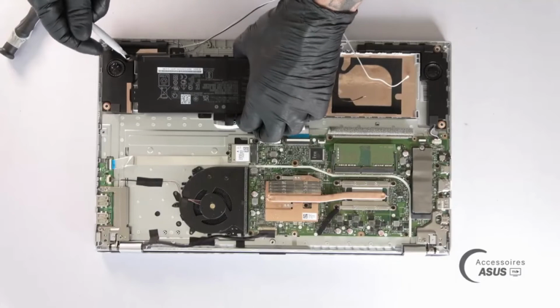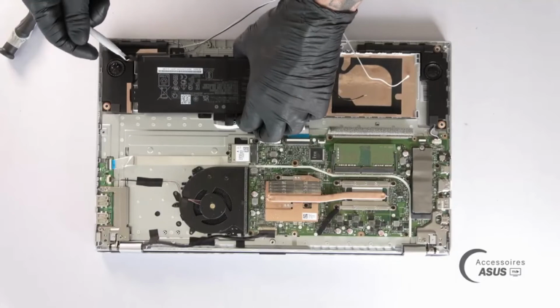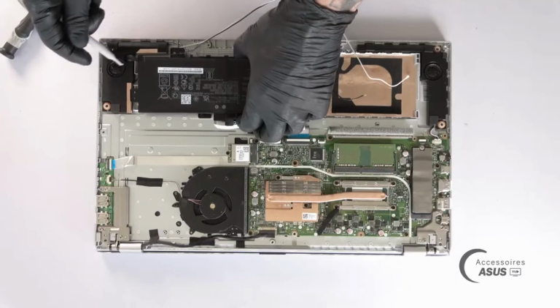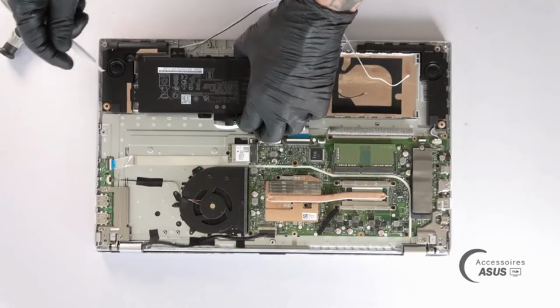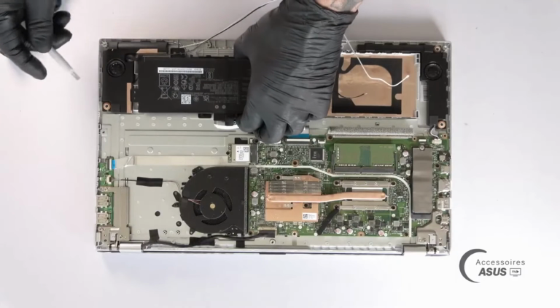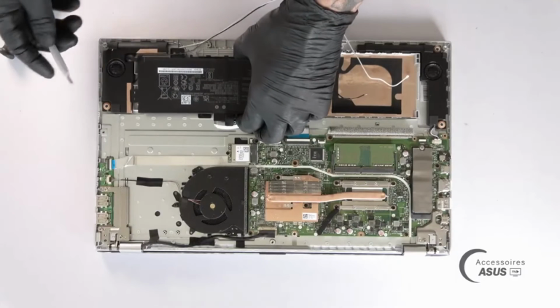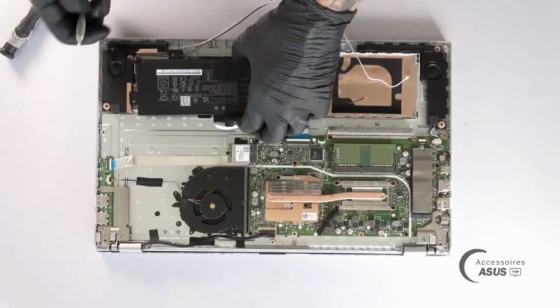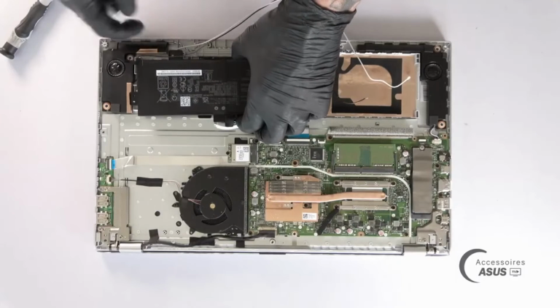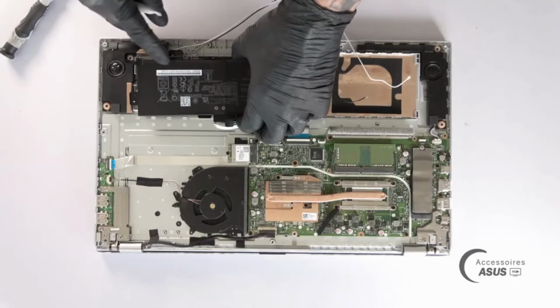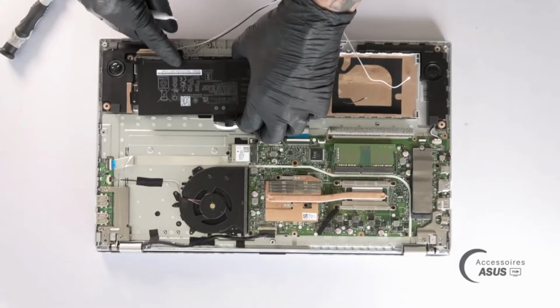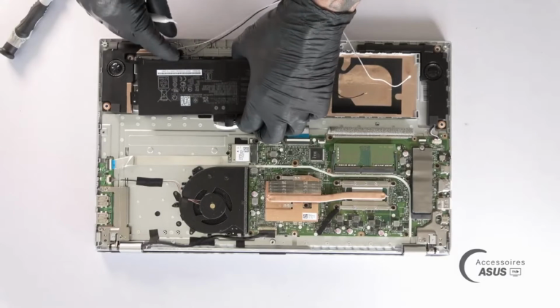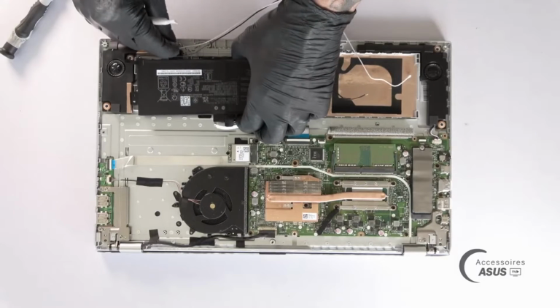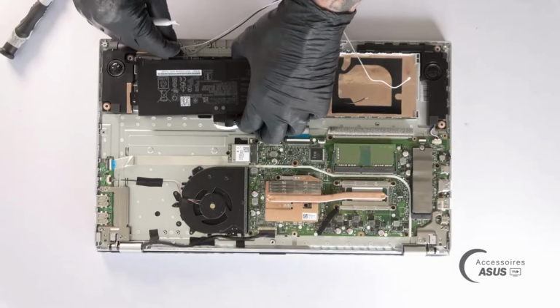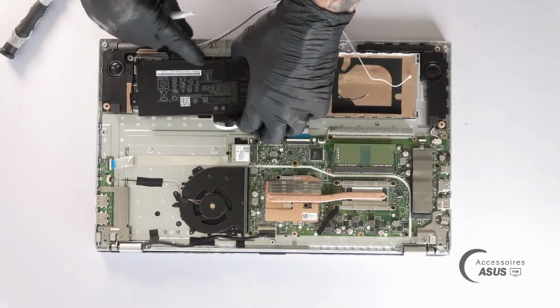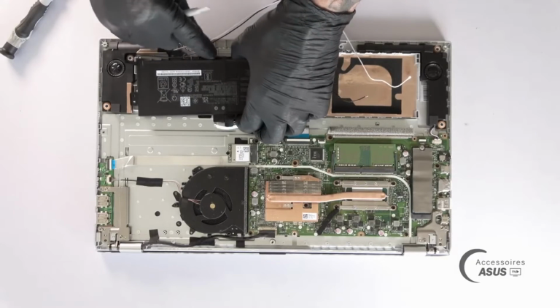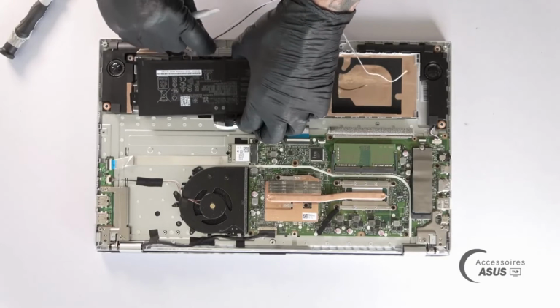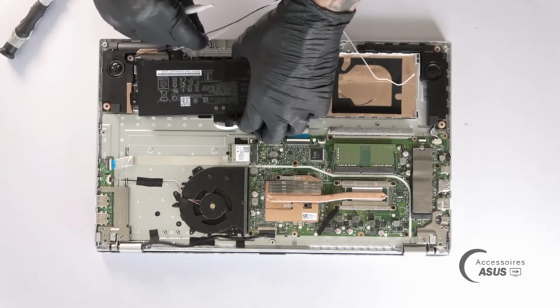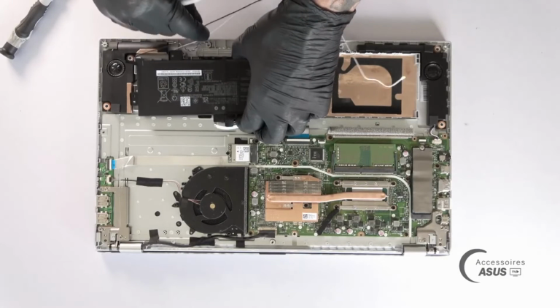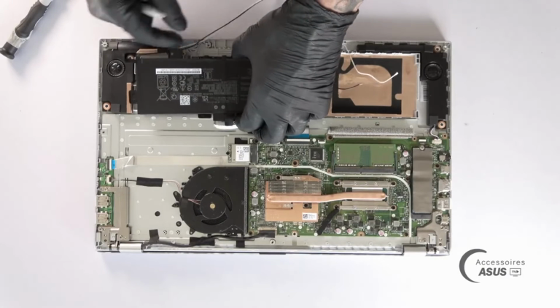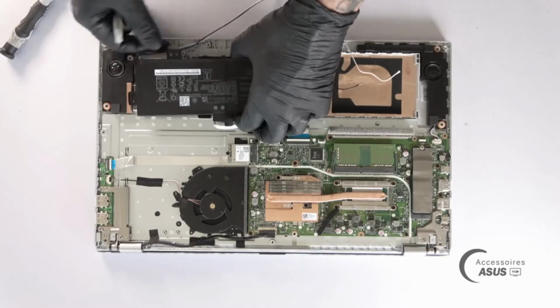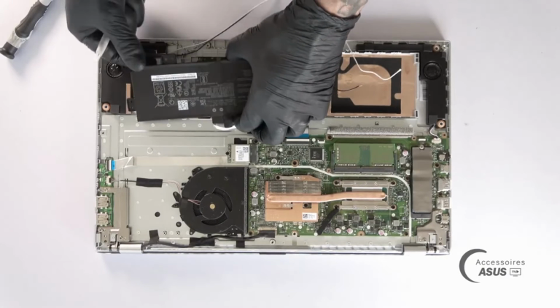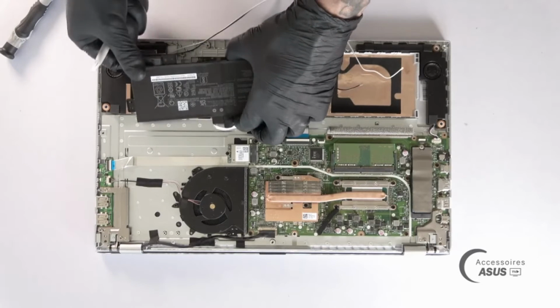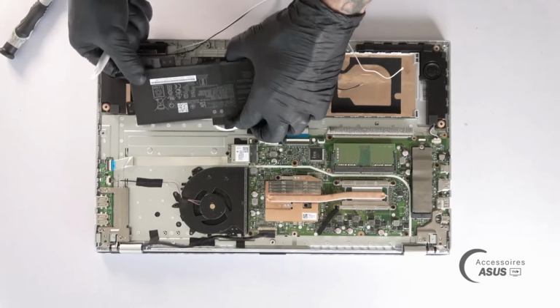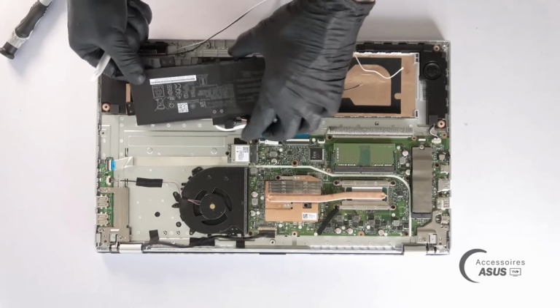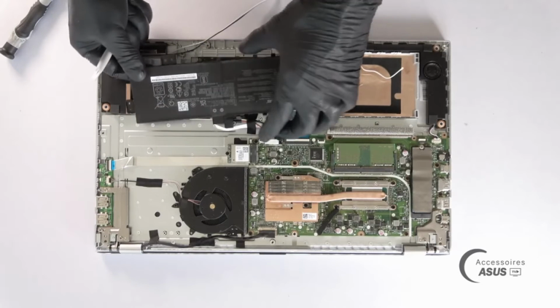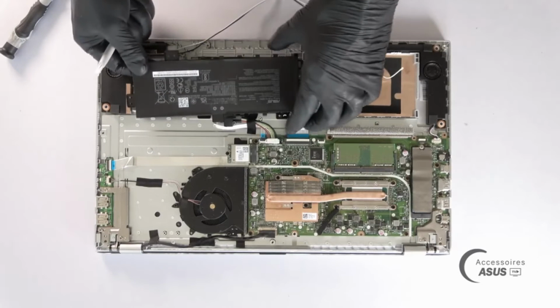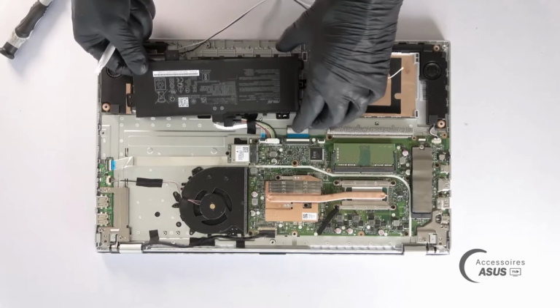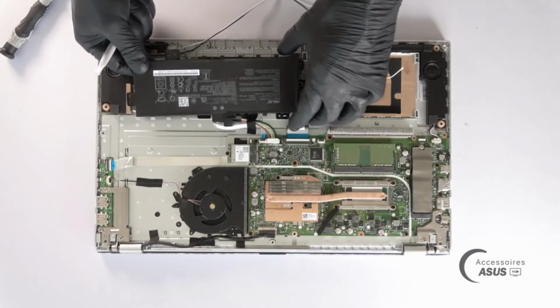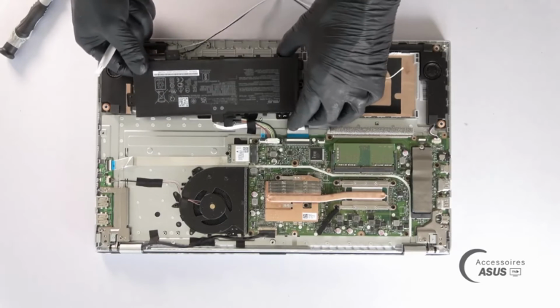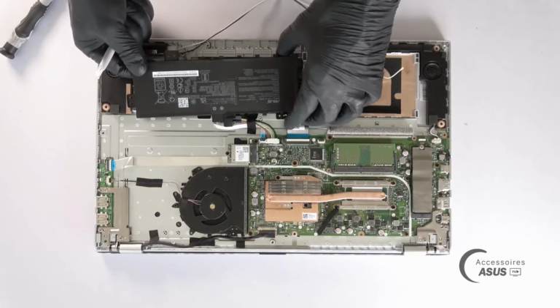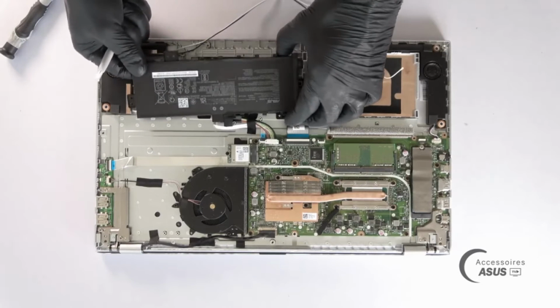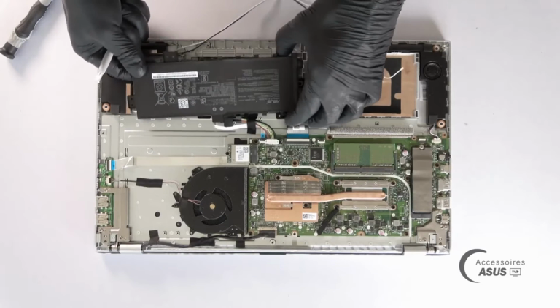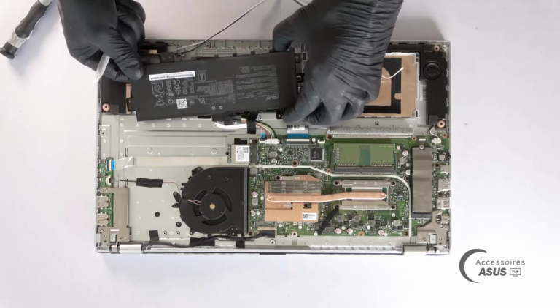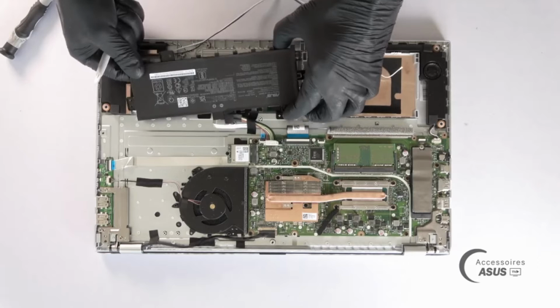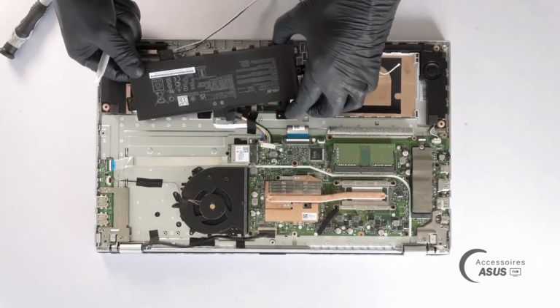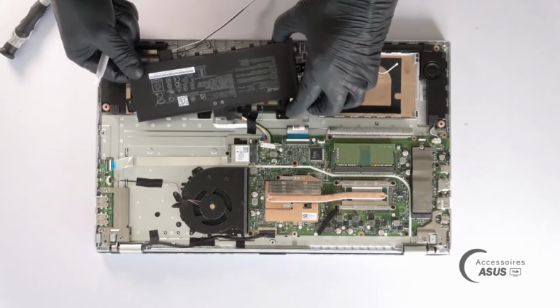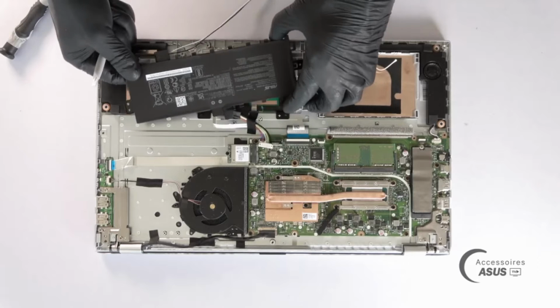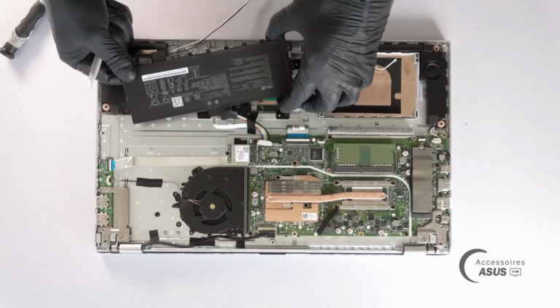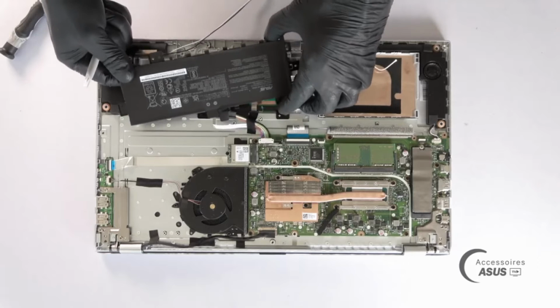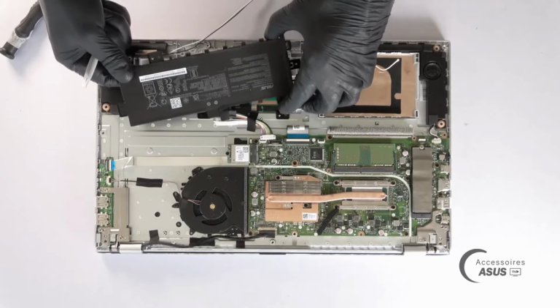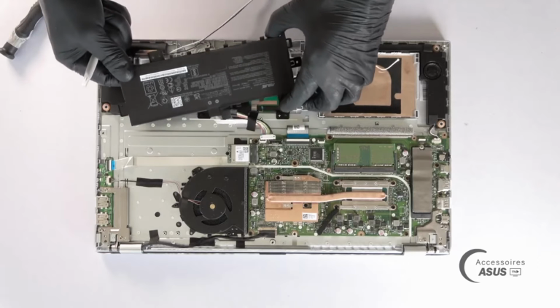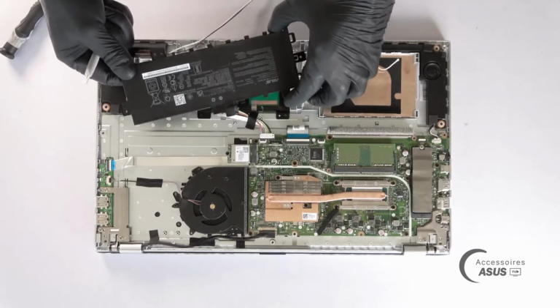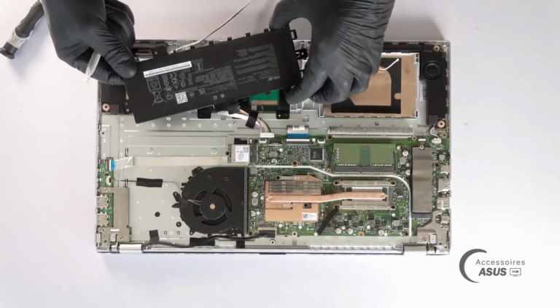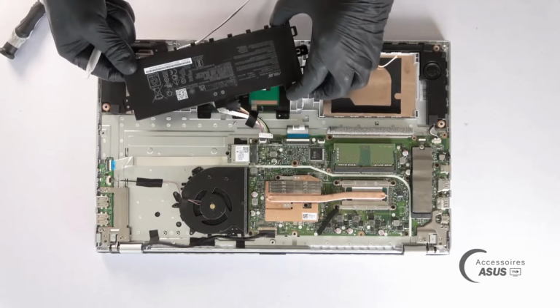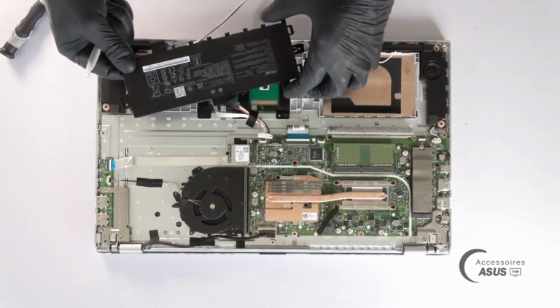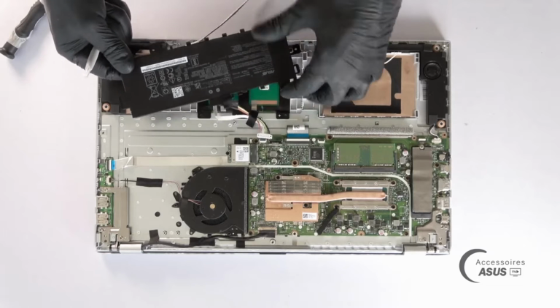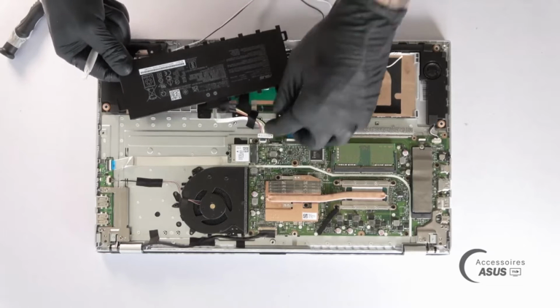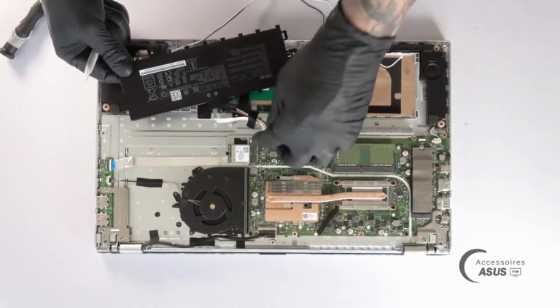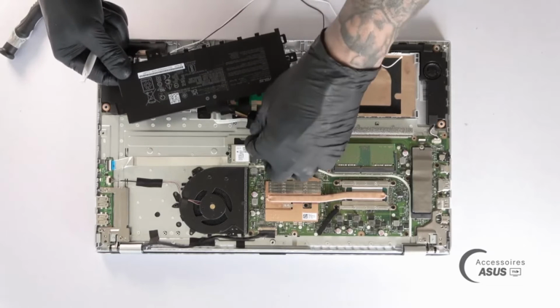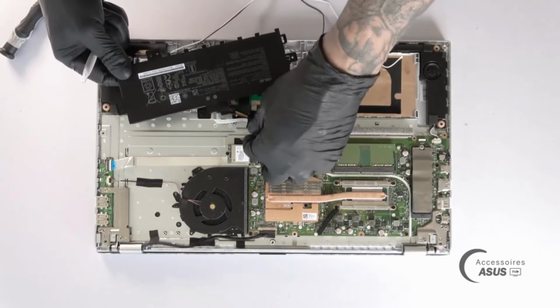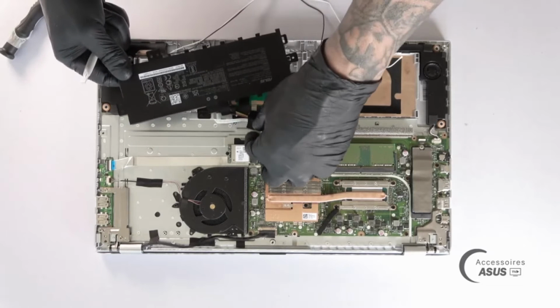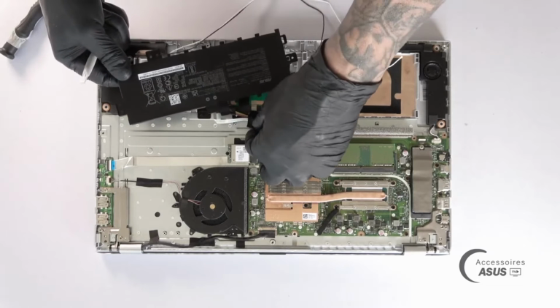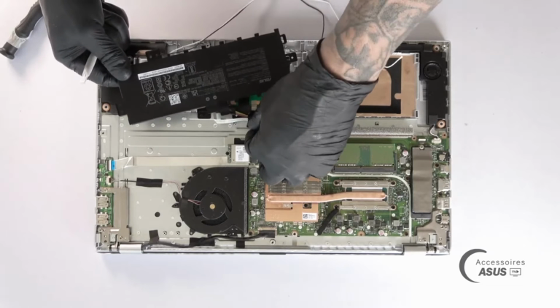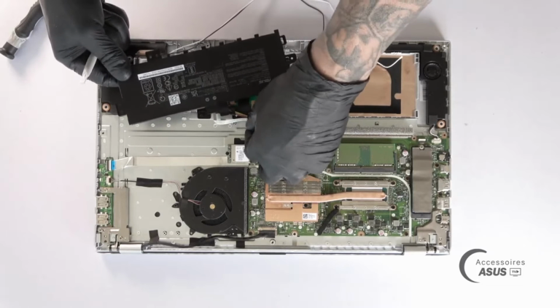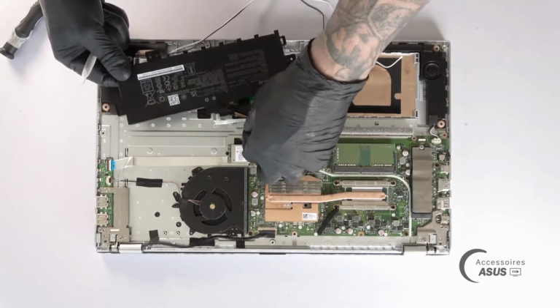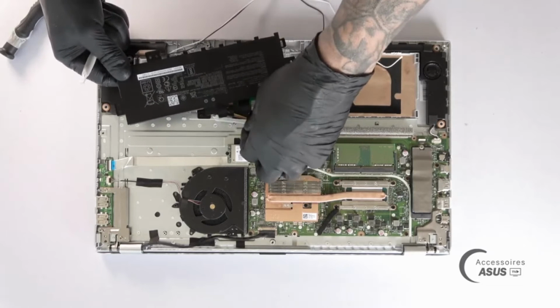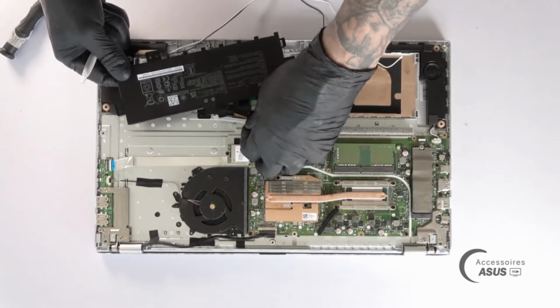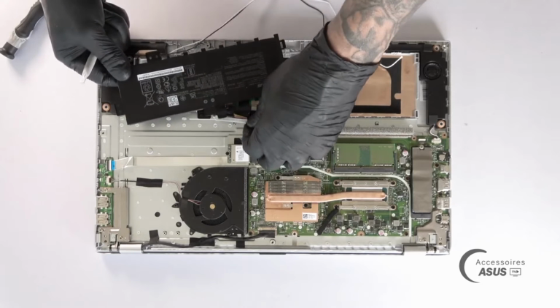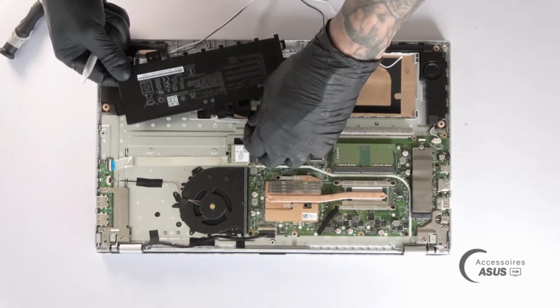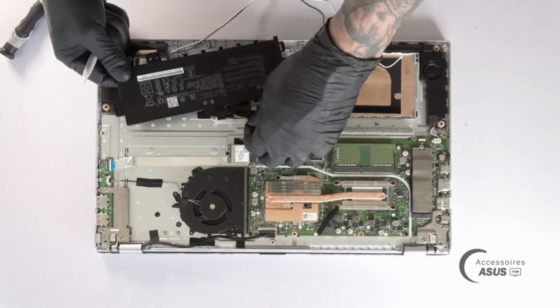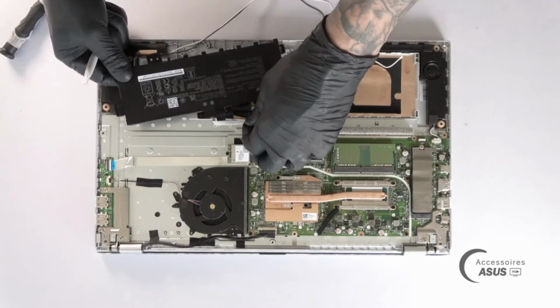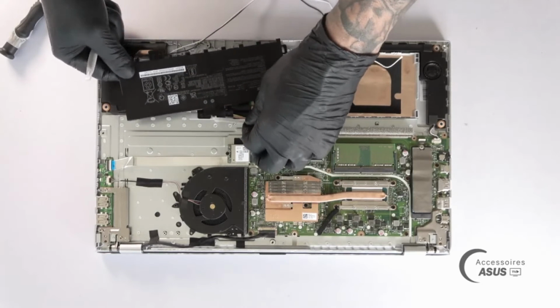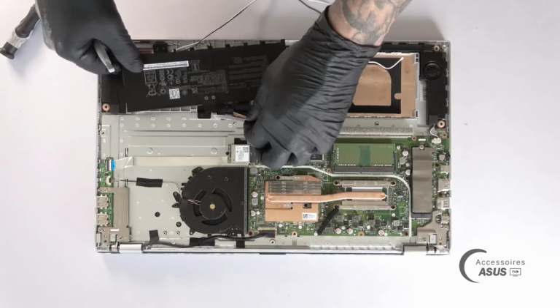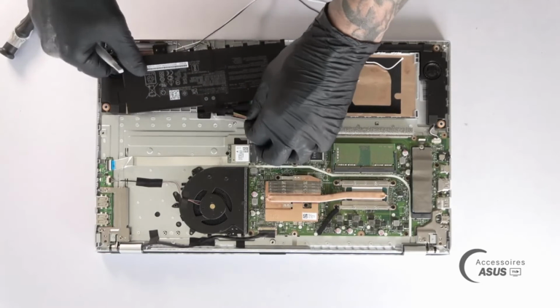It was indeed the adhesive tape that held it in place. And that's the end of removing the battery on the S712 series.